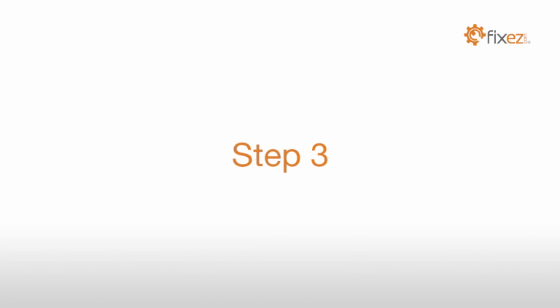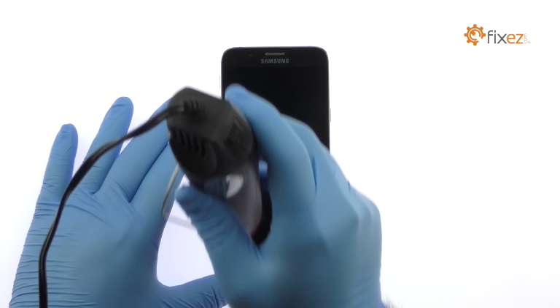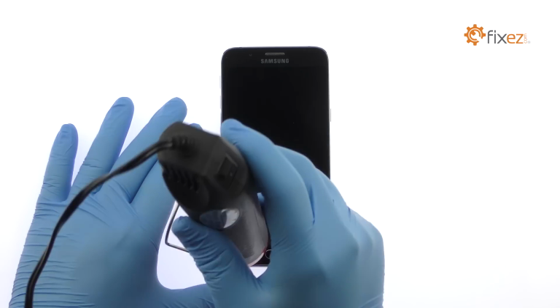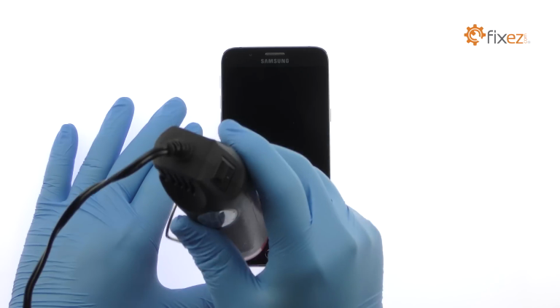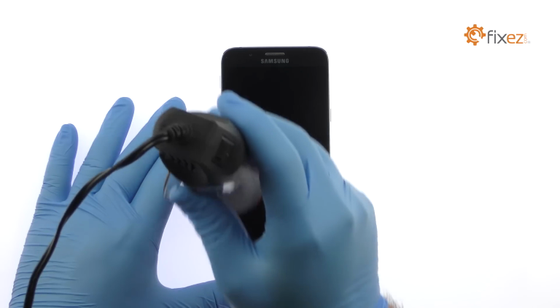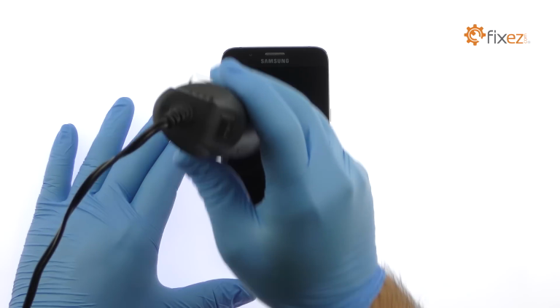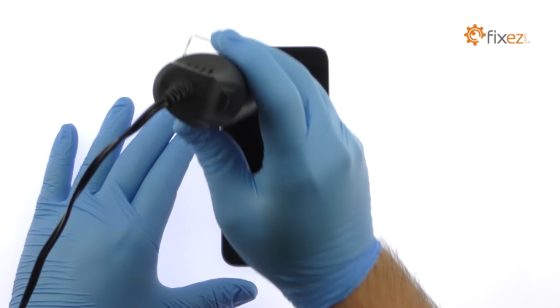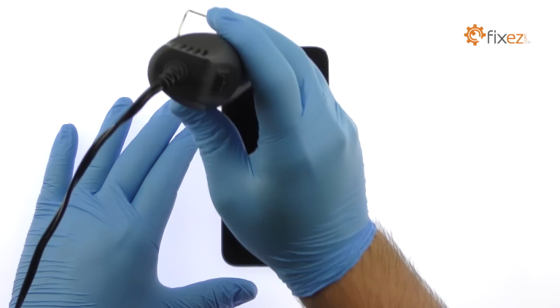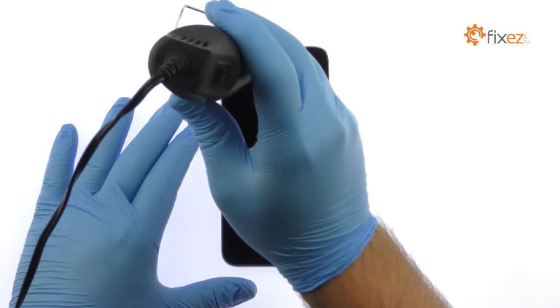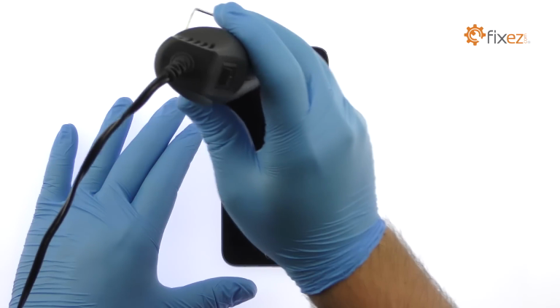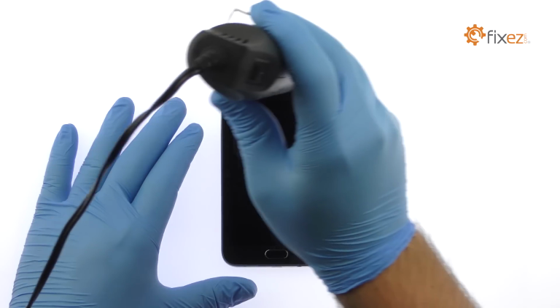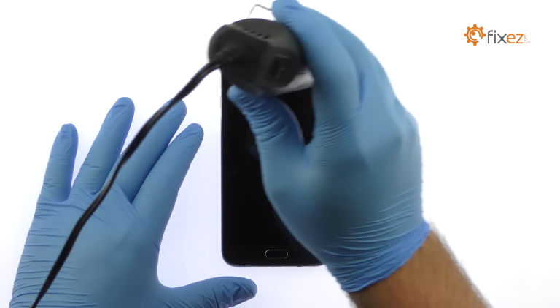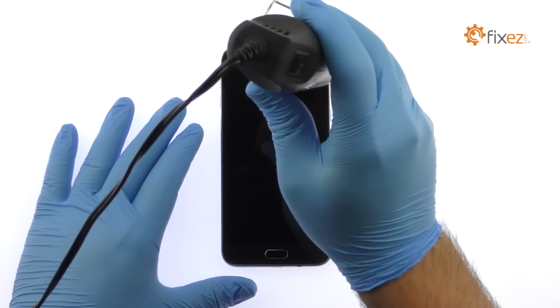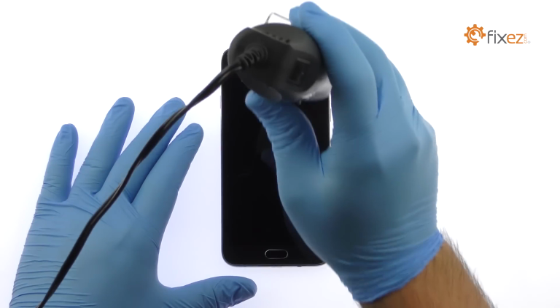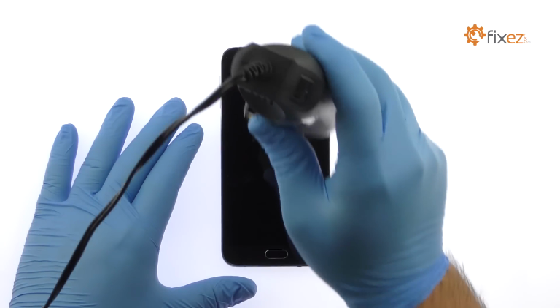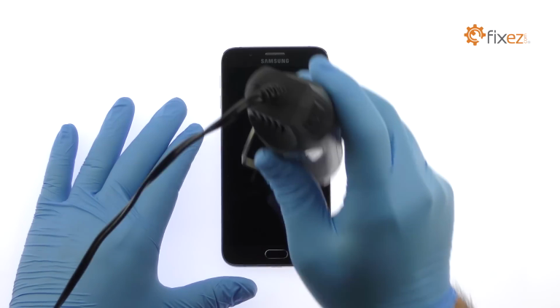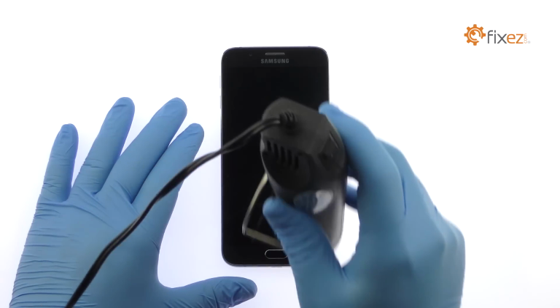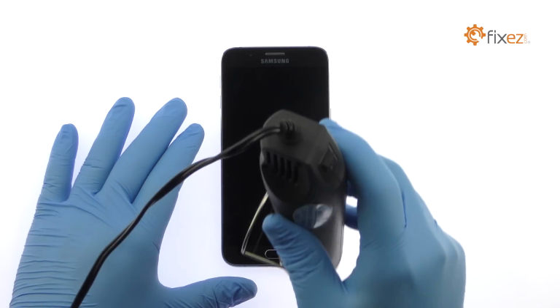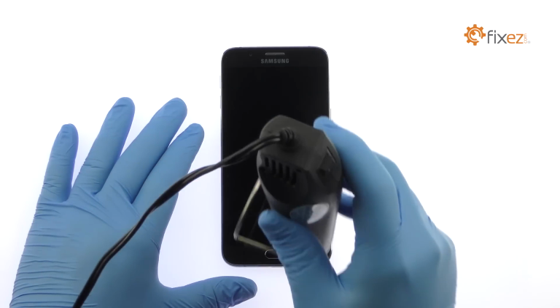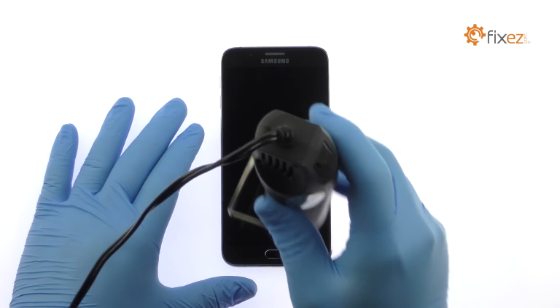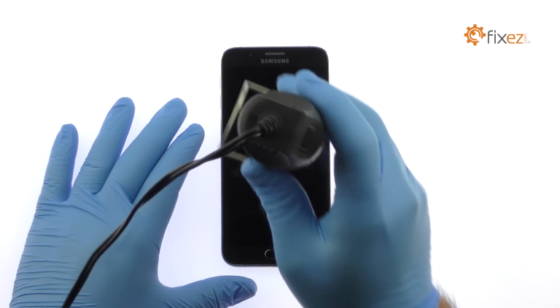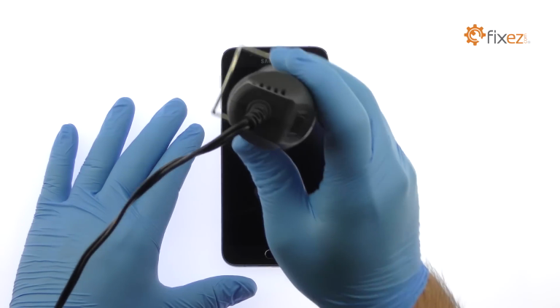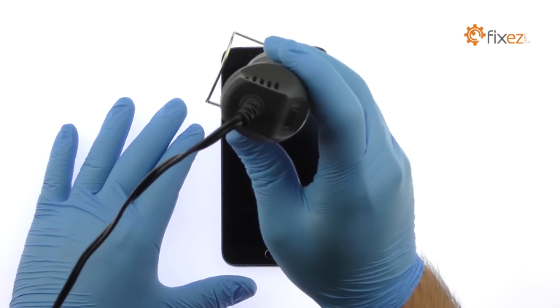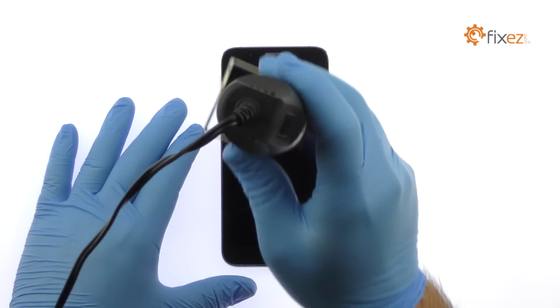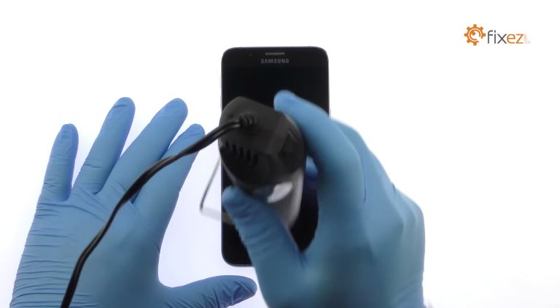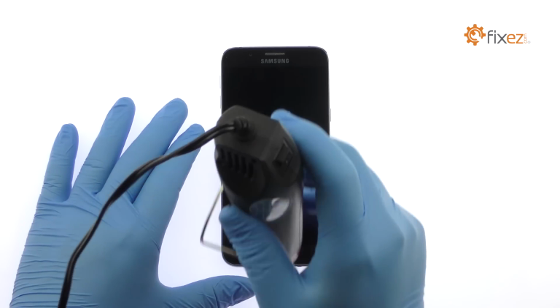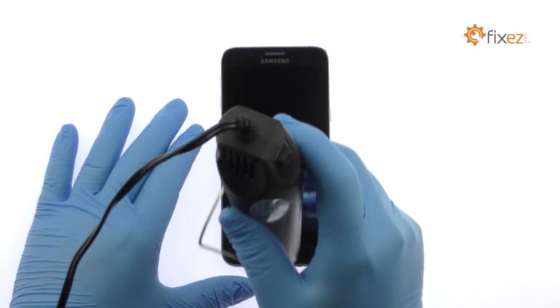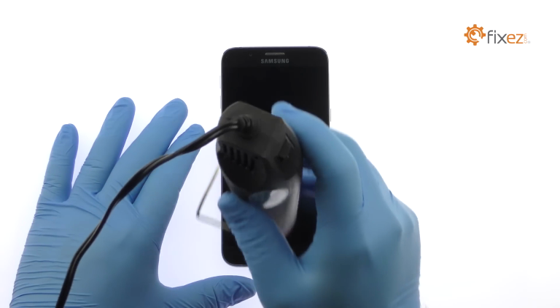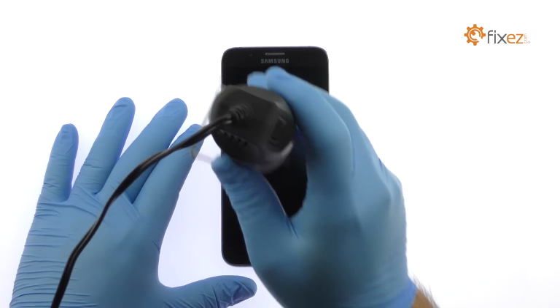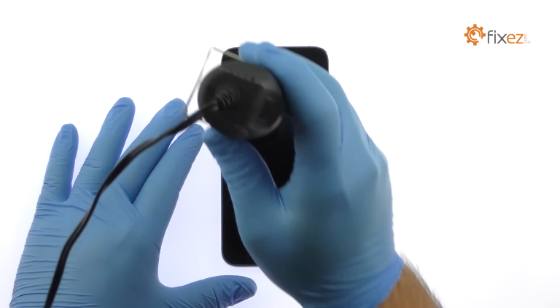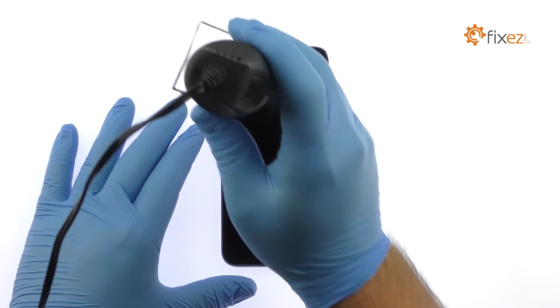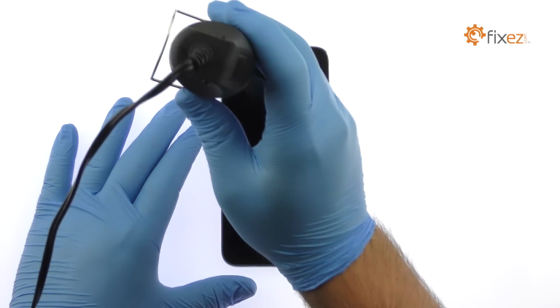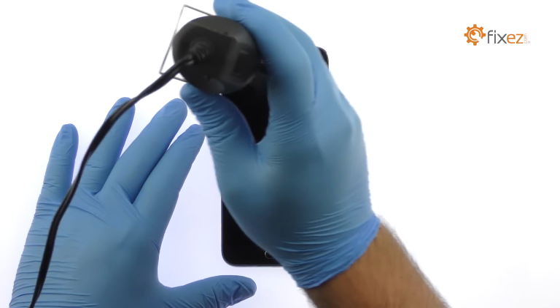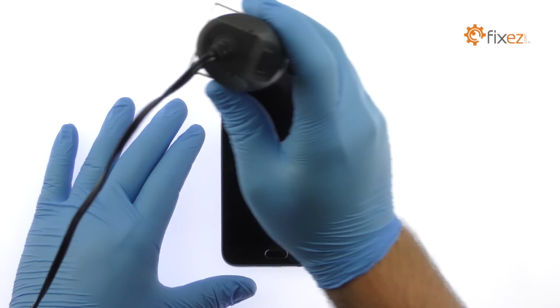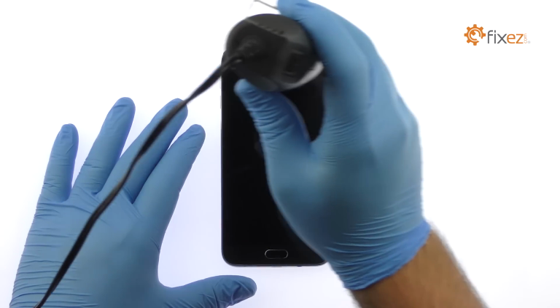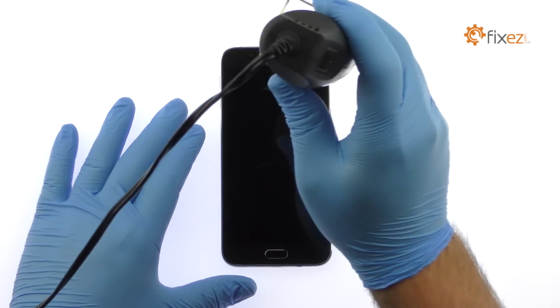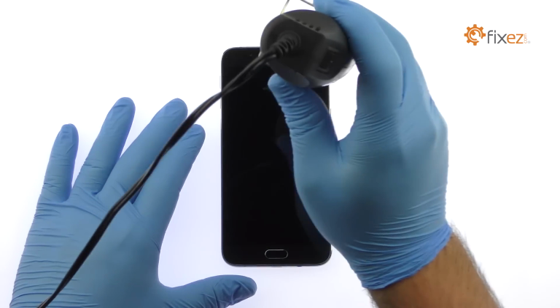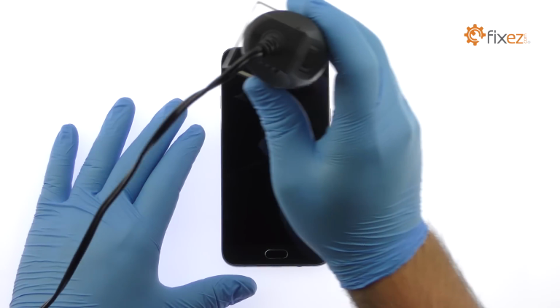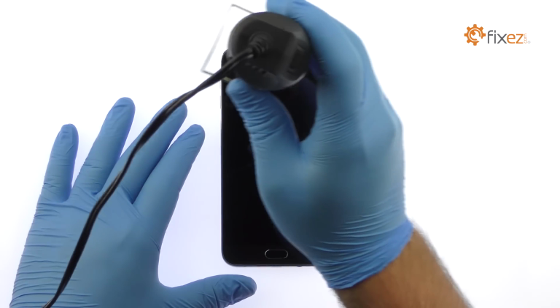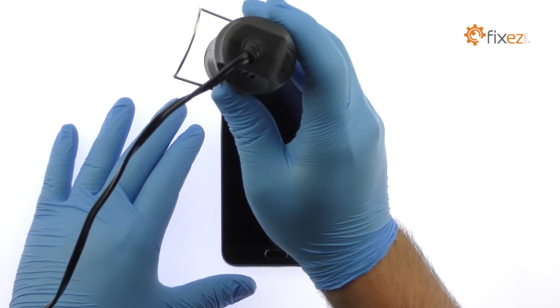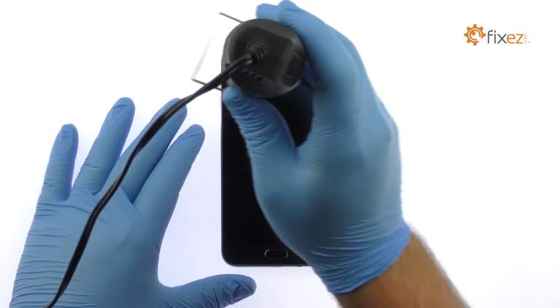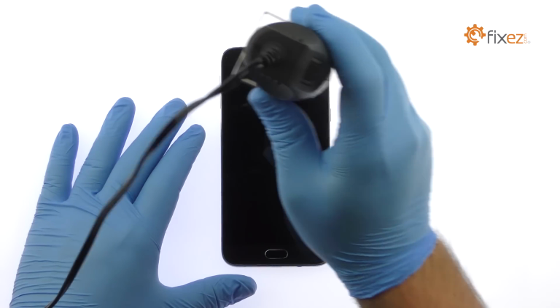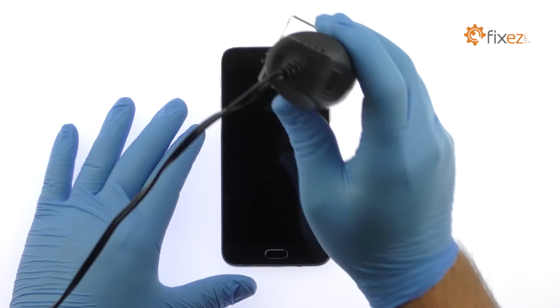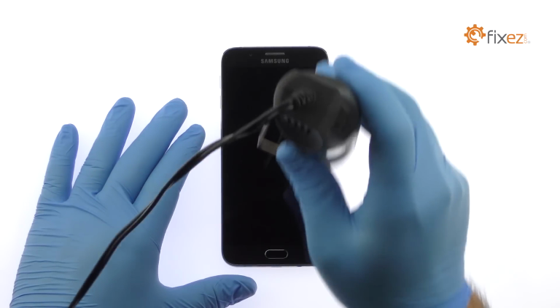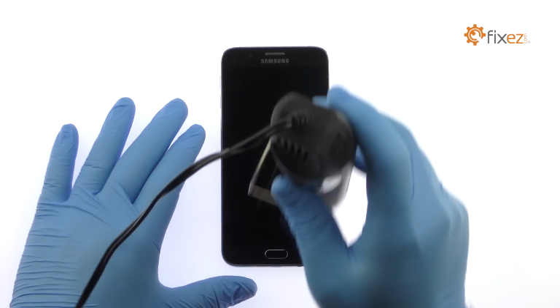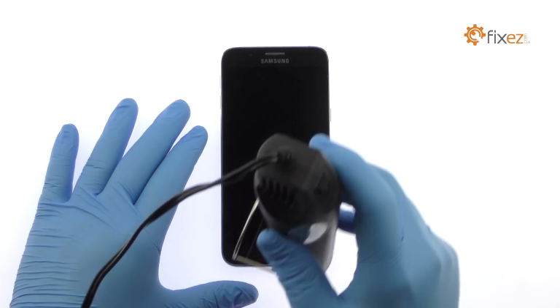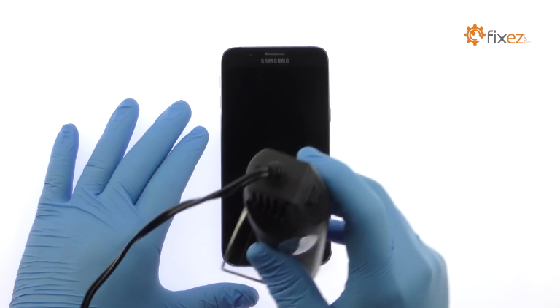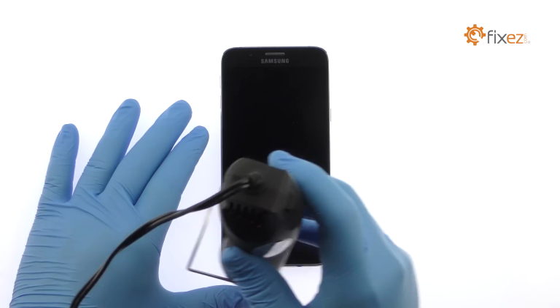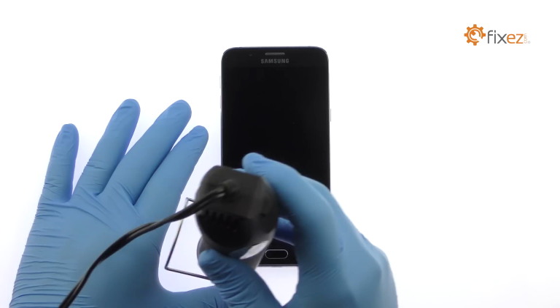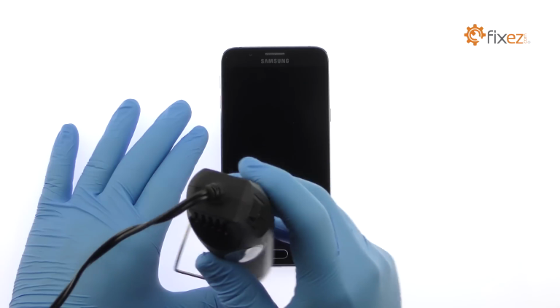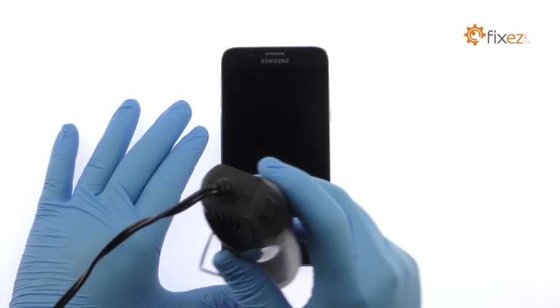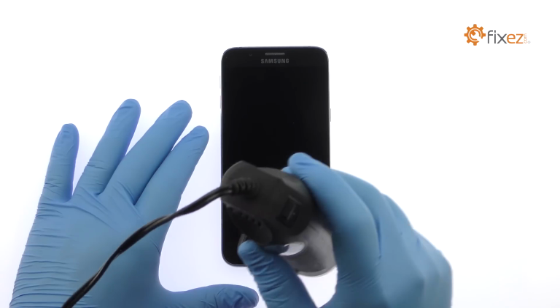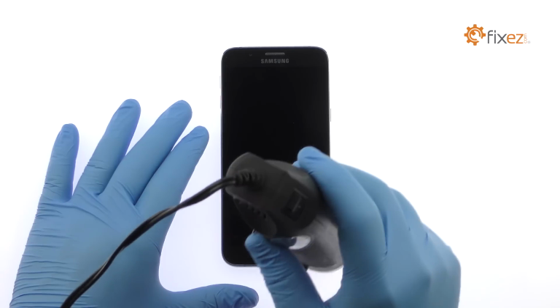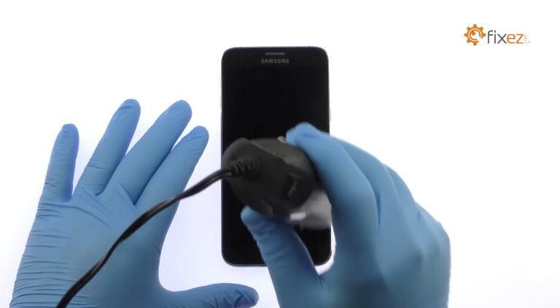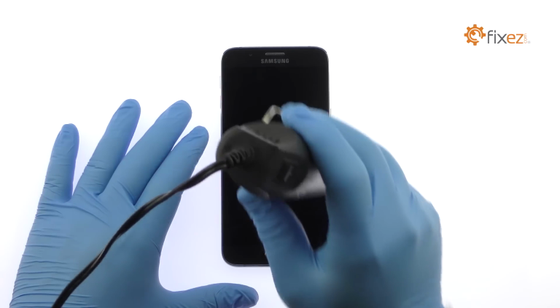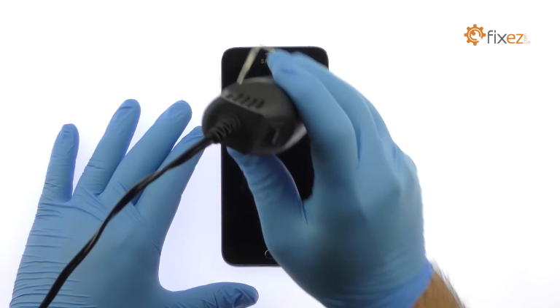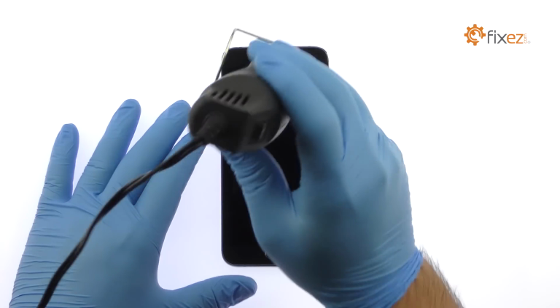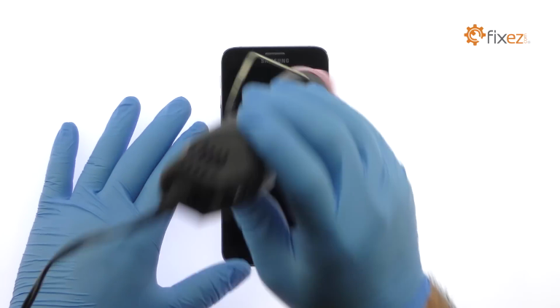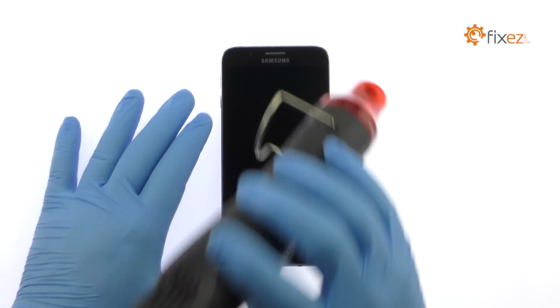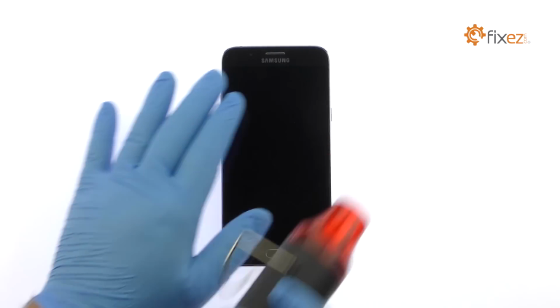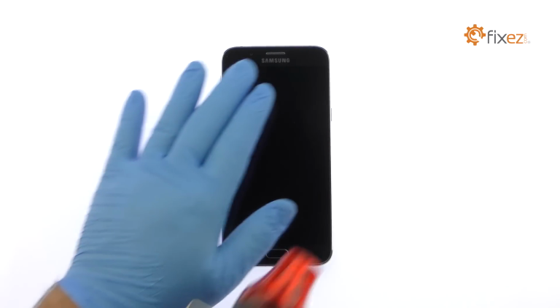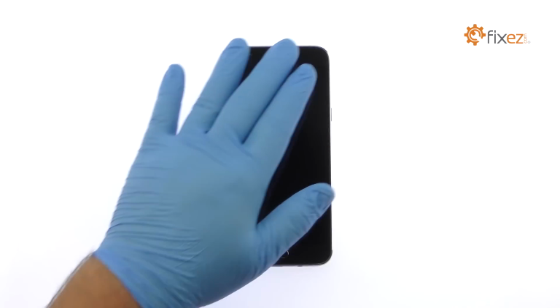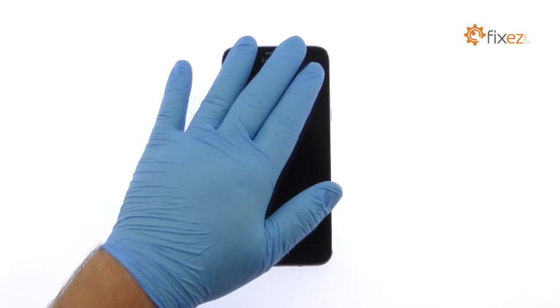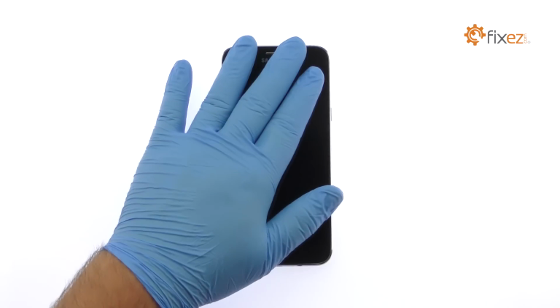Use the heat gun to warm up the adhesive securing the Galaxy A8 LCD screen and digitizer assembly to the frame.